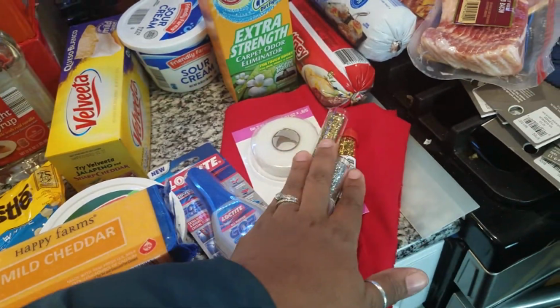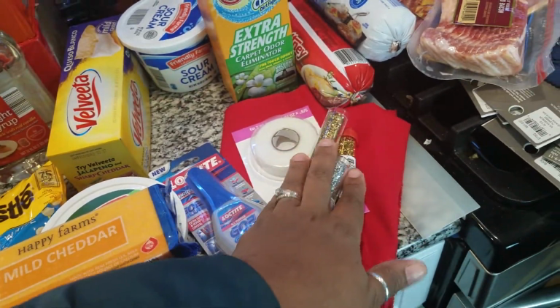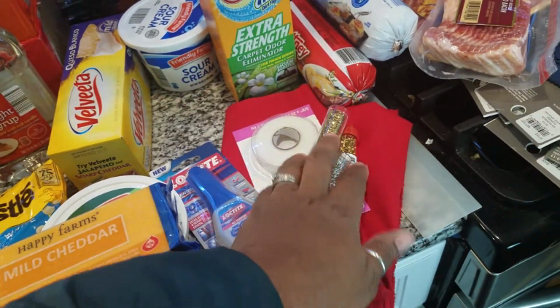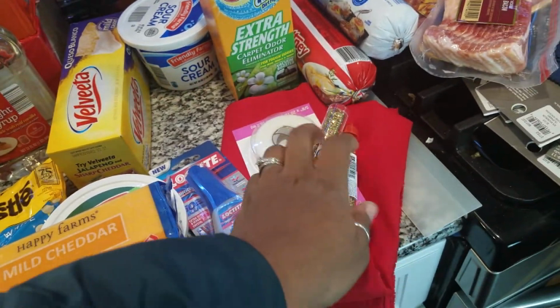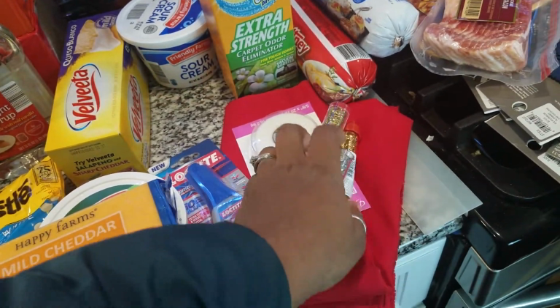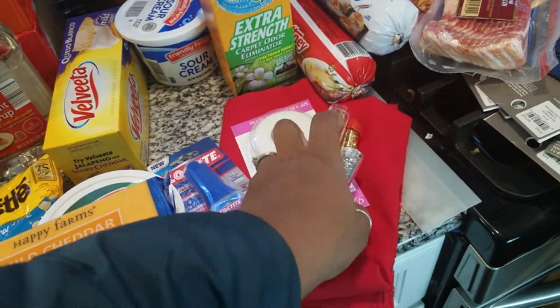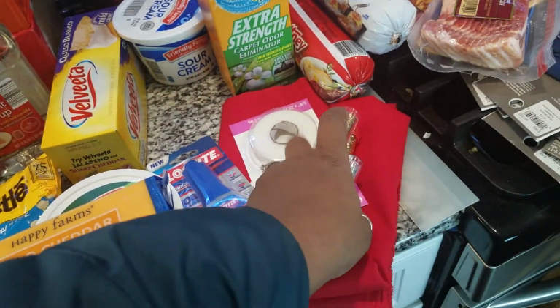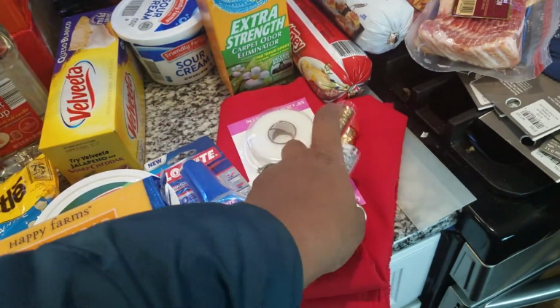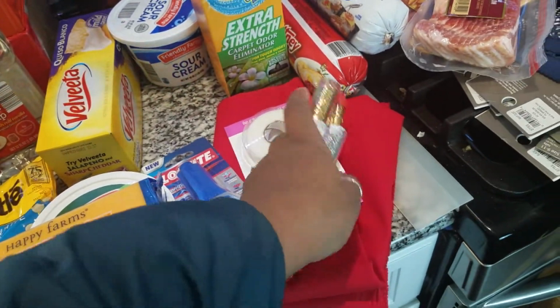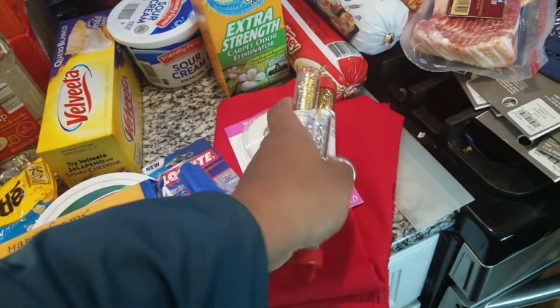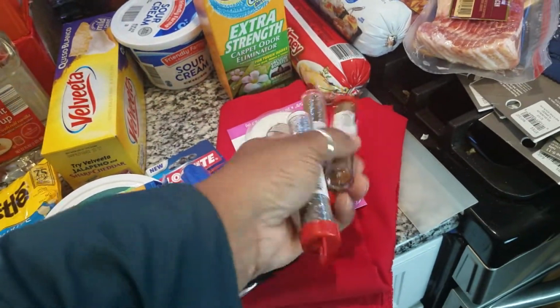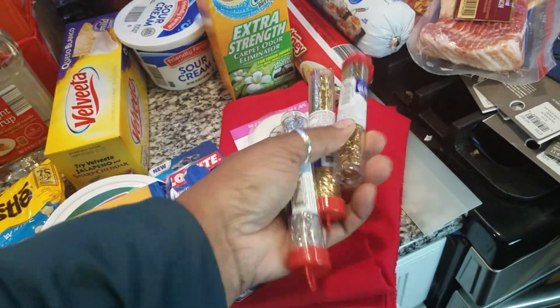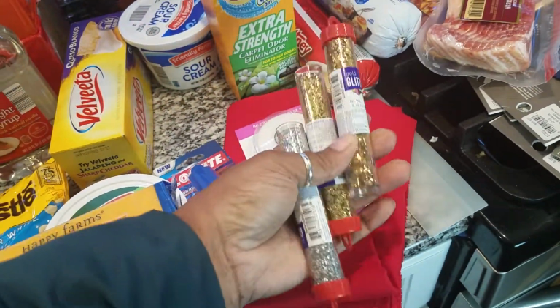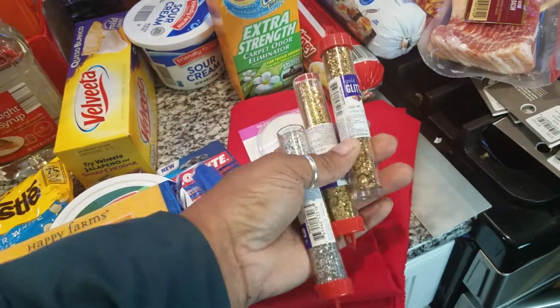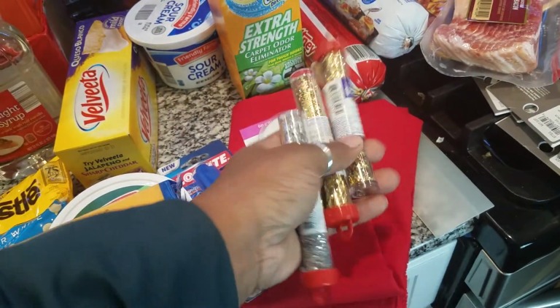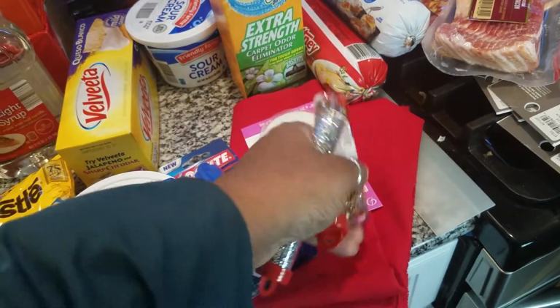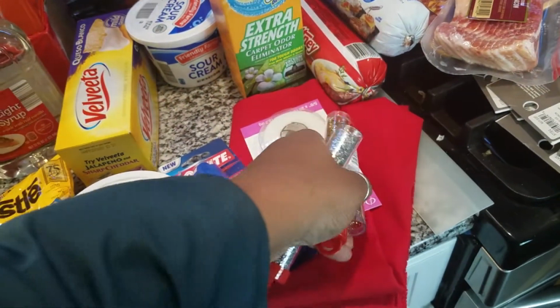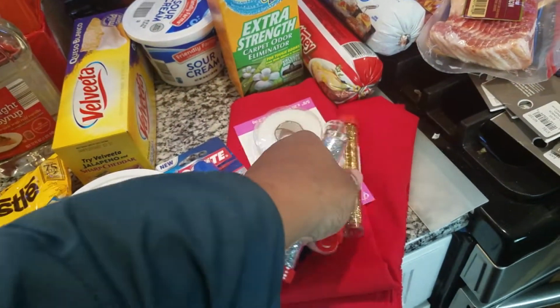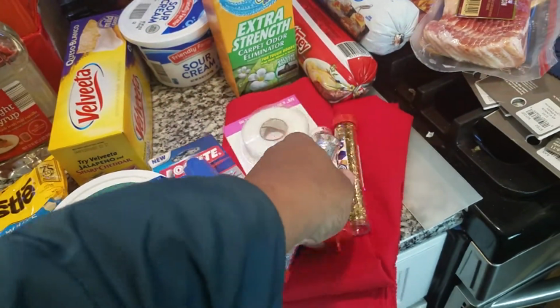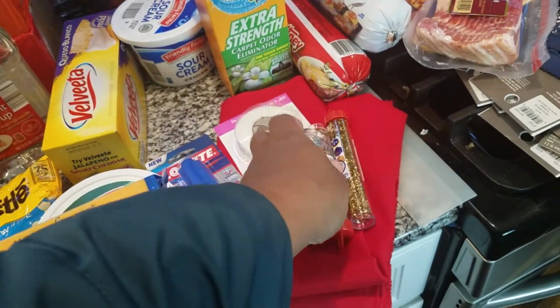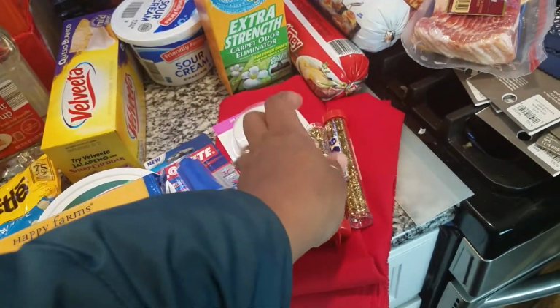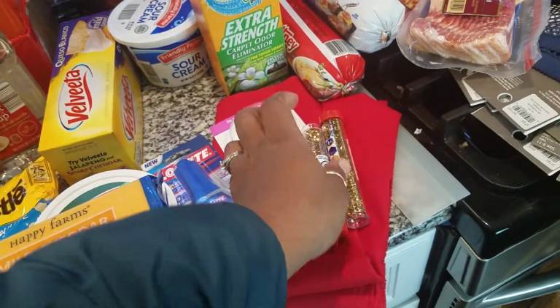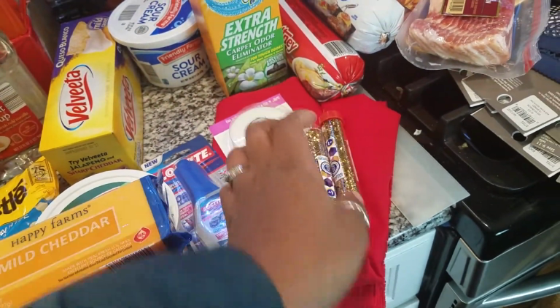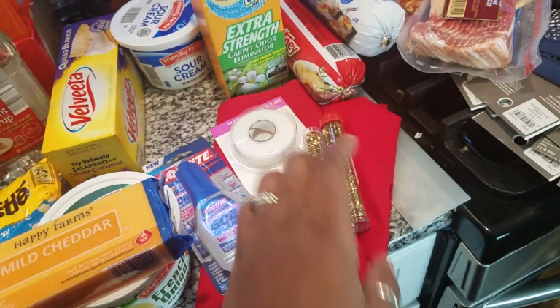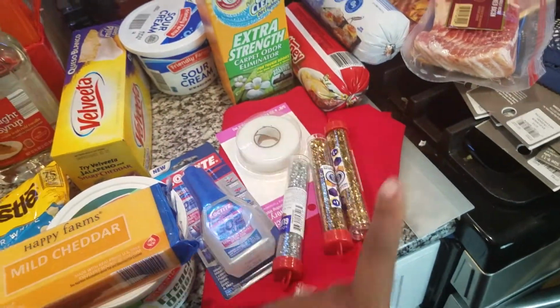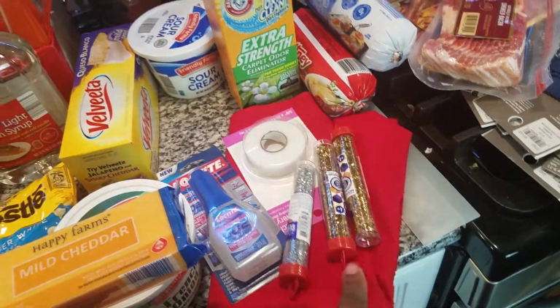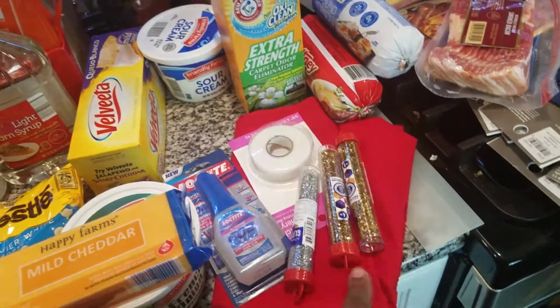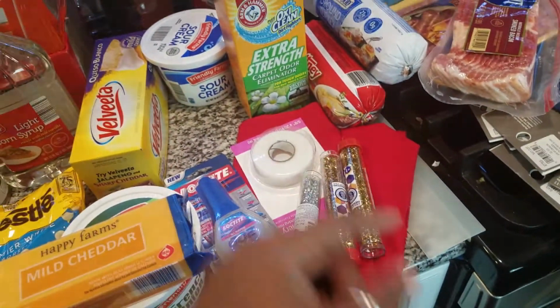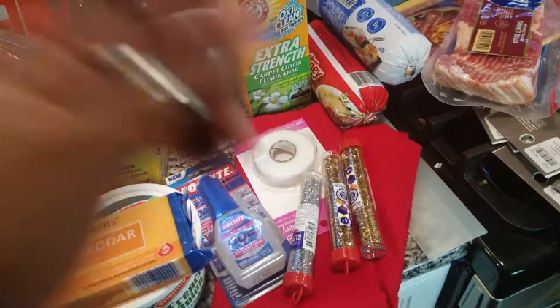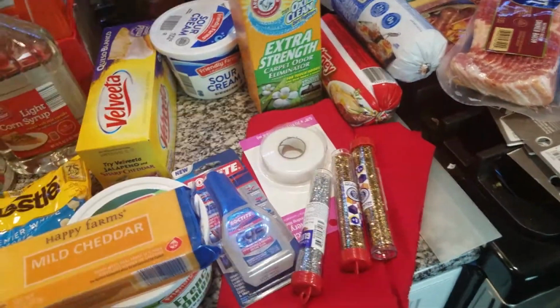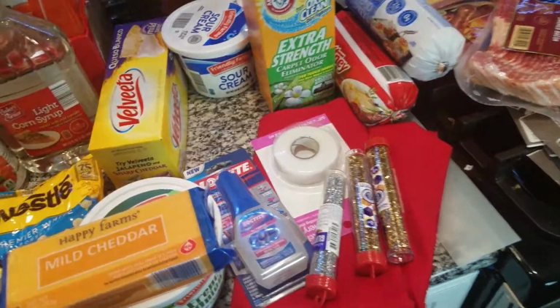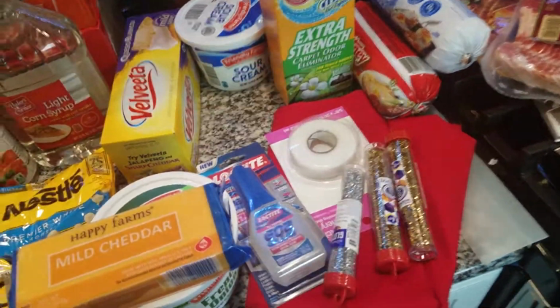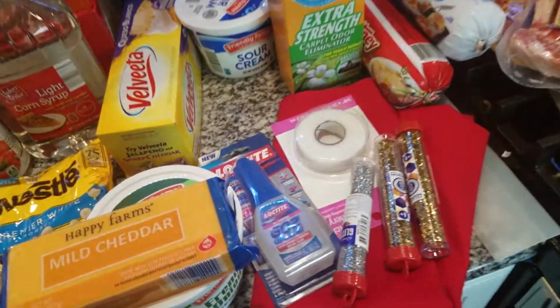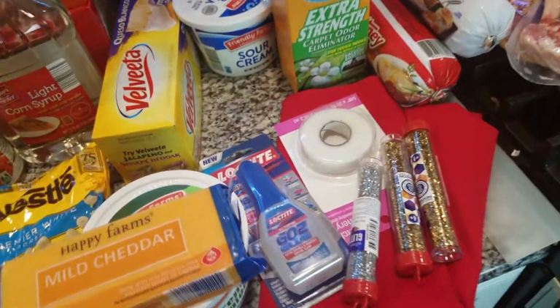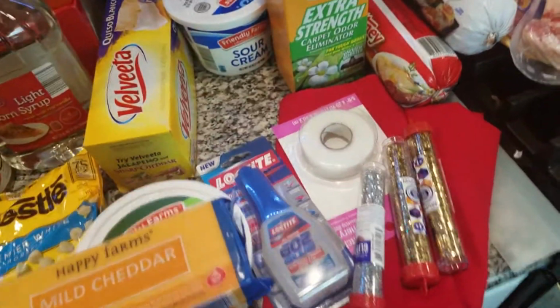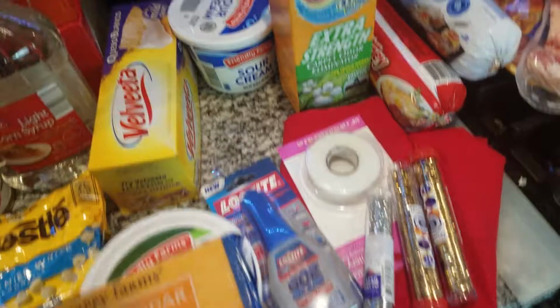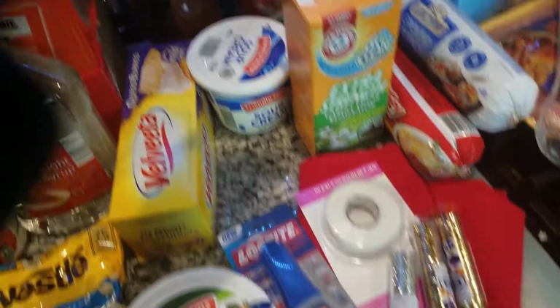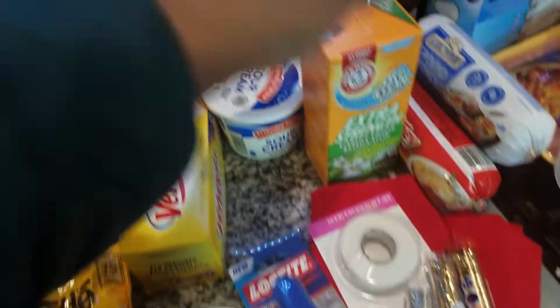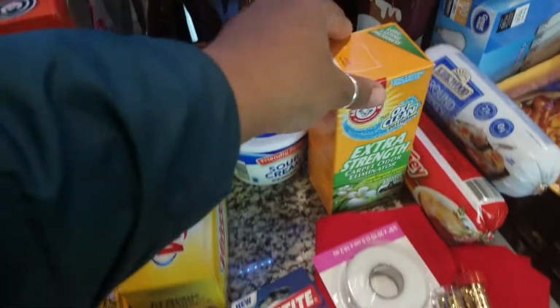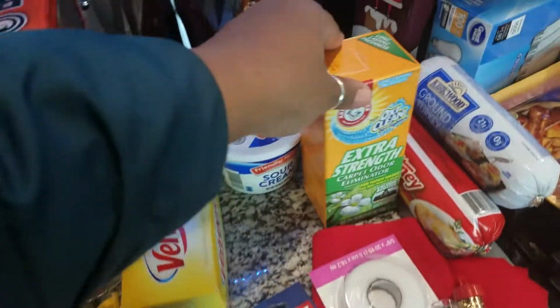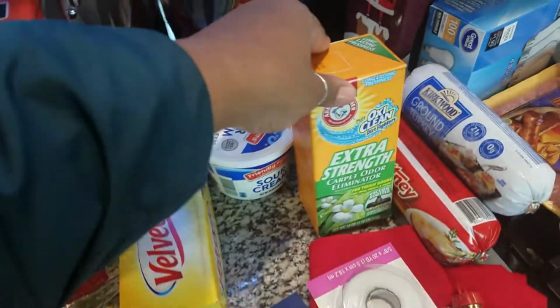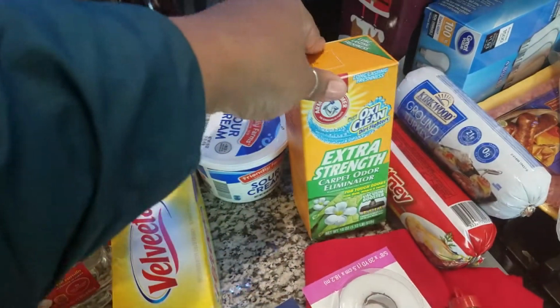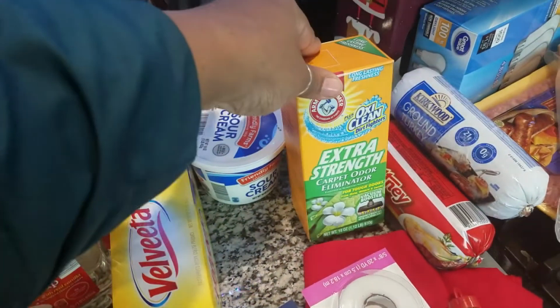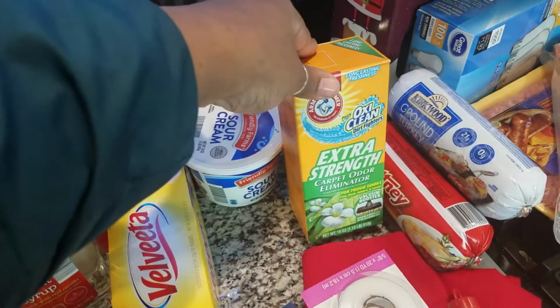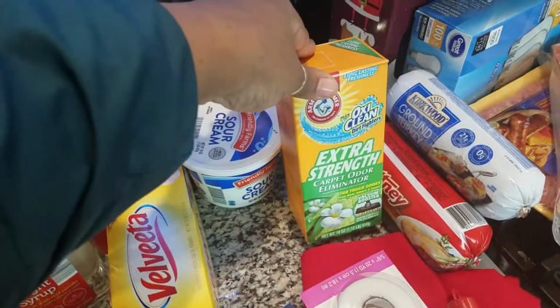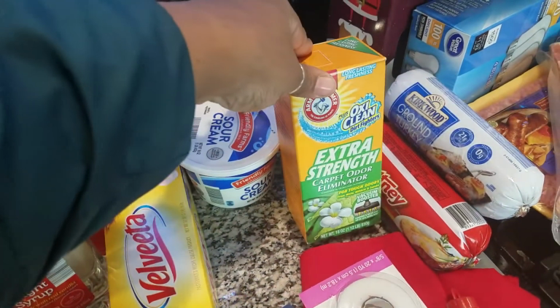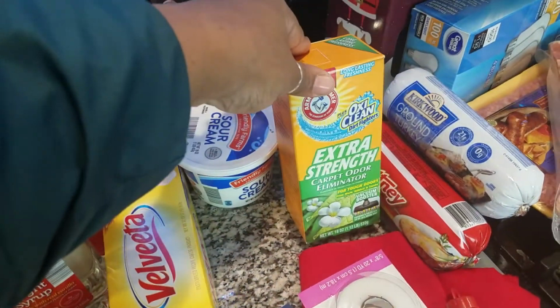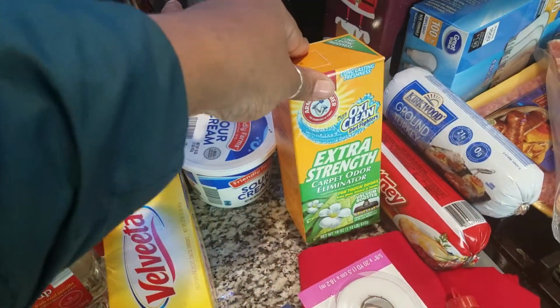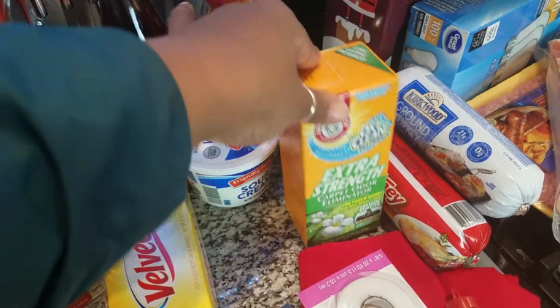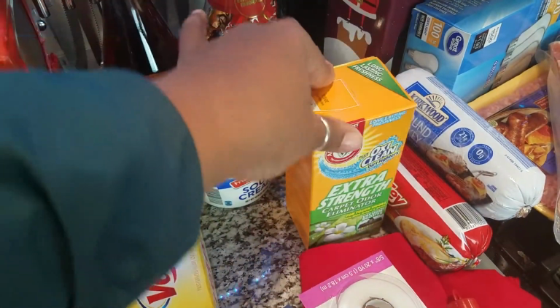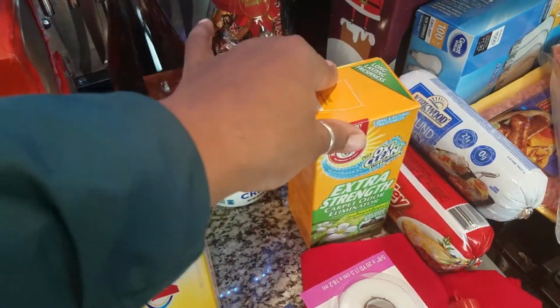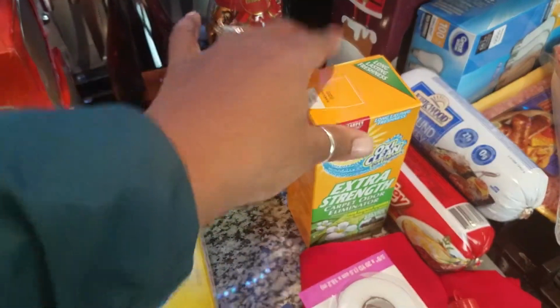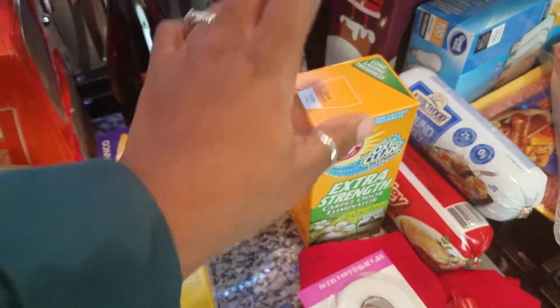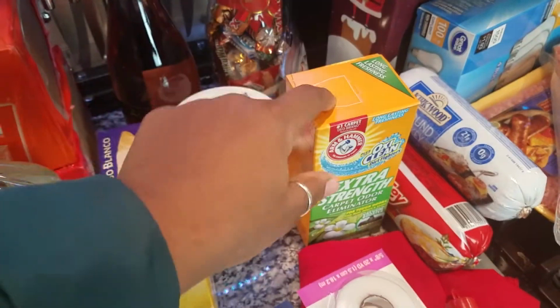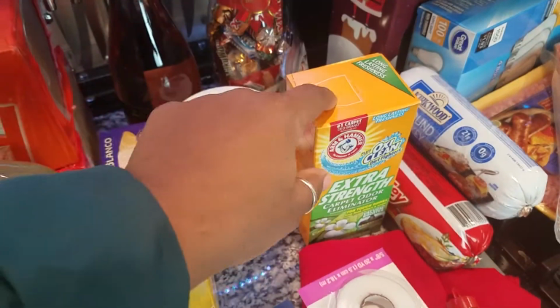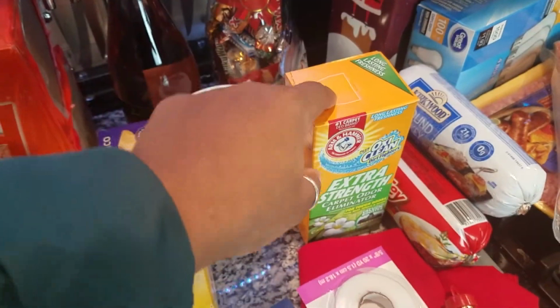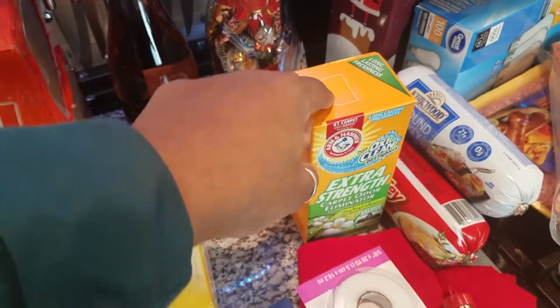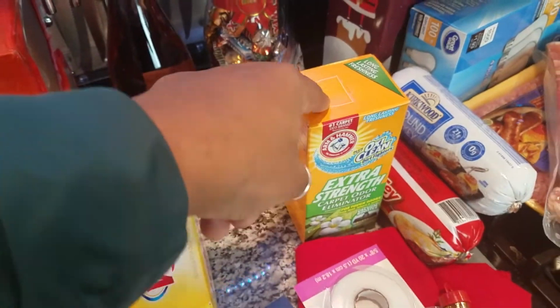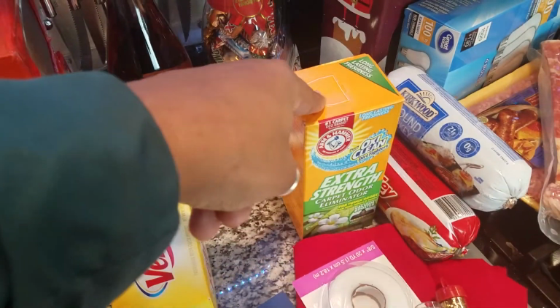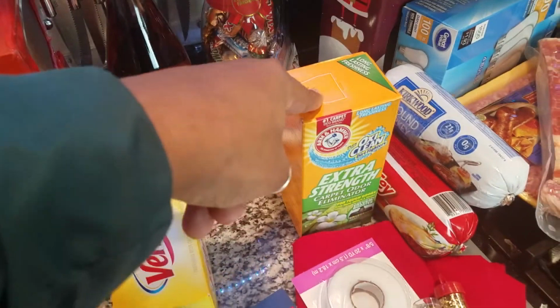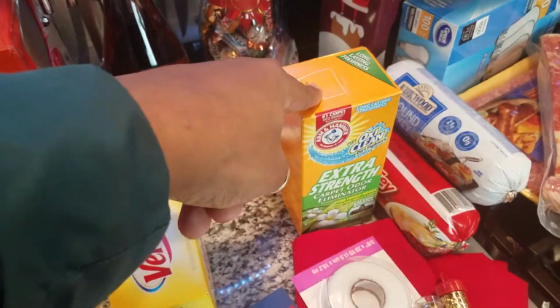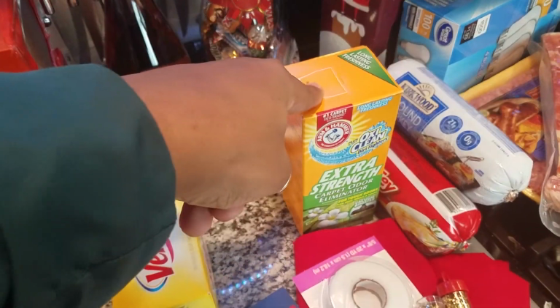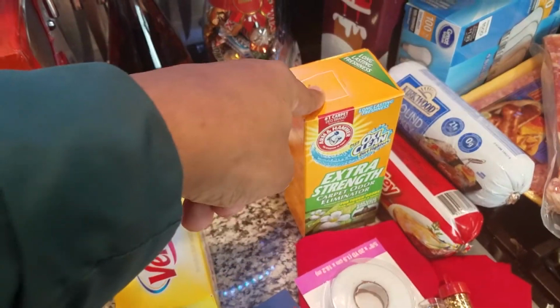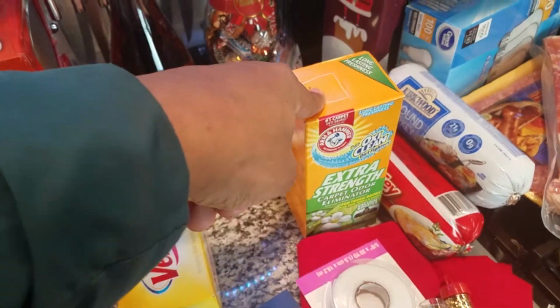This is for two different DIY projects that I'm doing, and some carpet freshener.